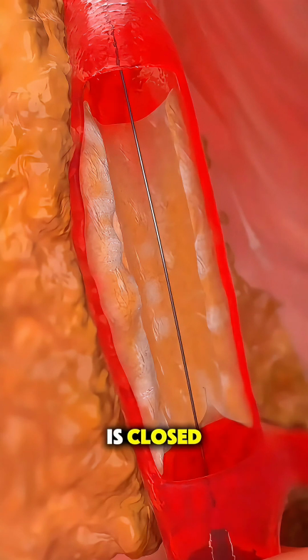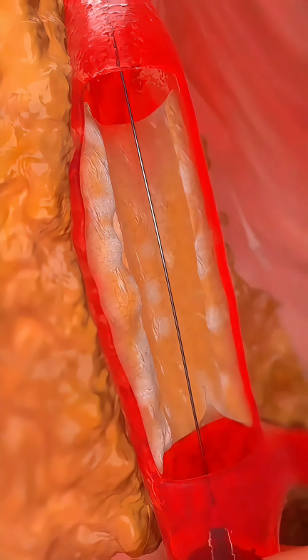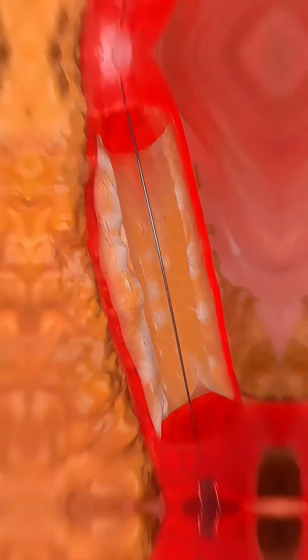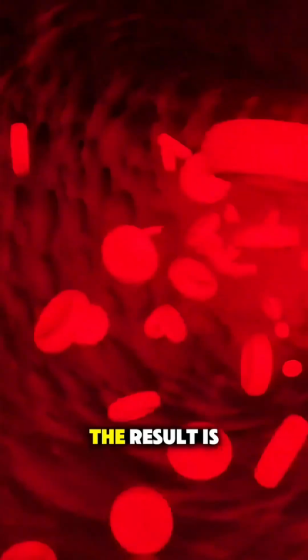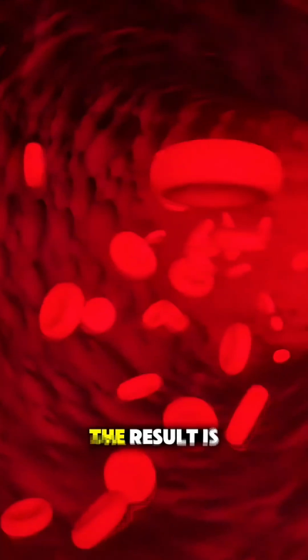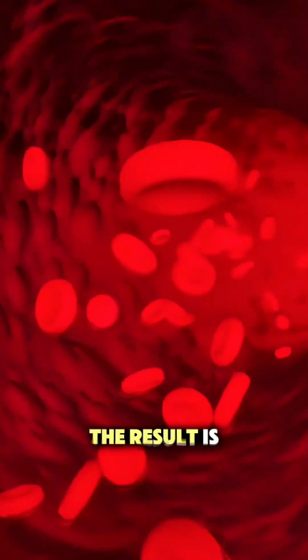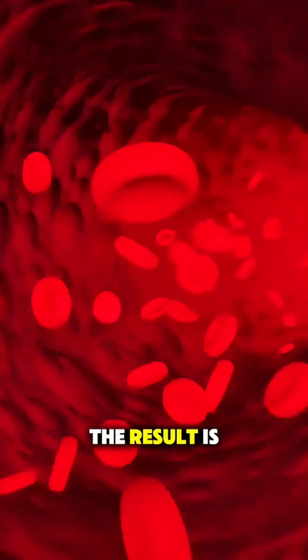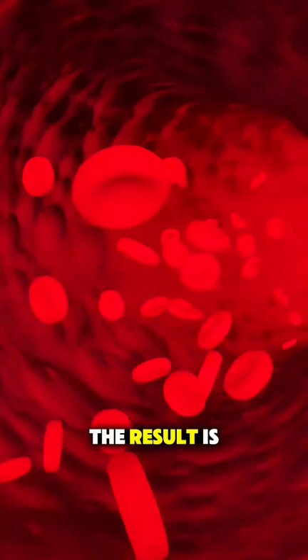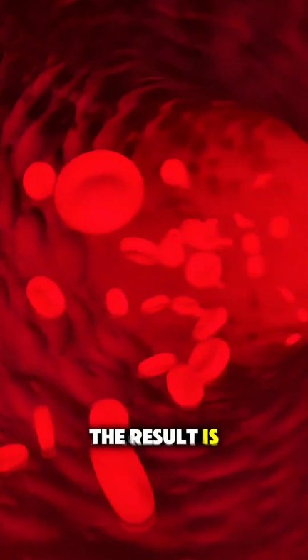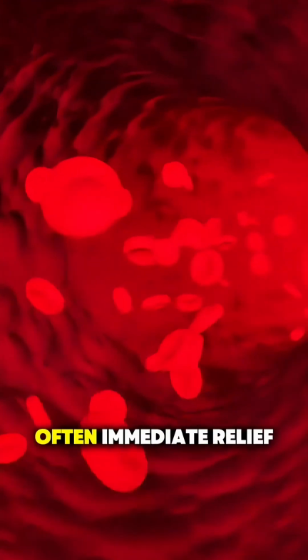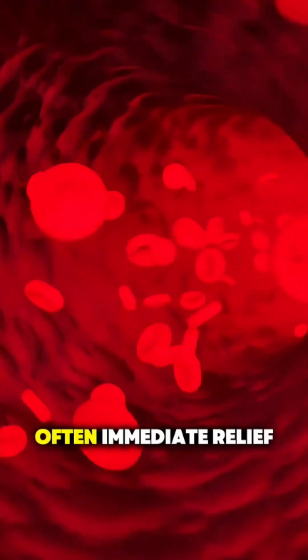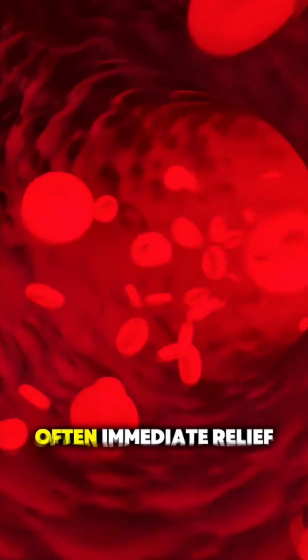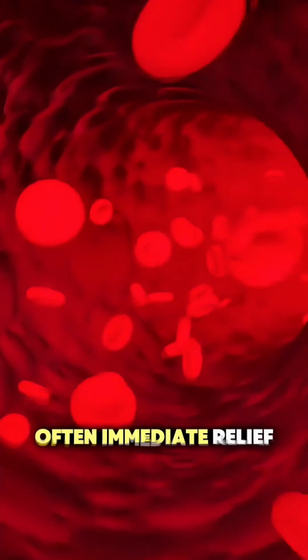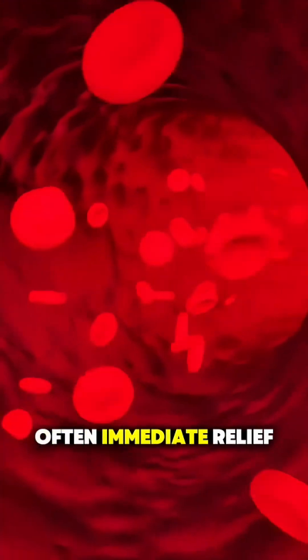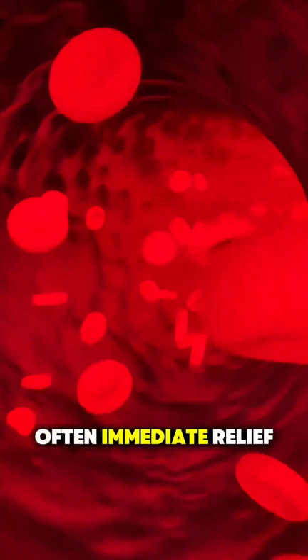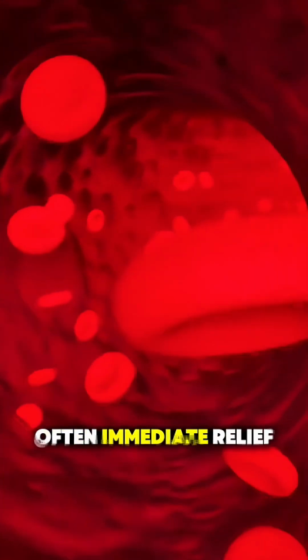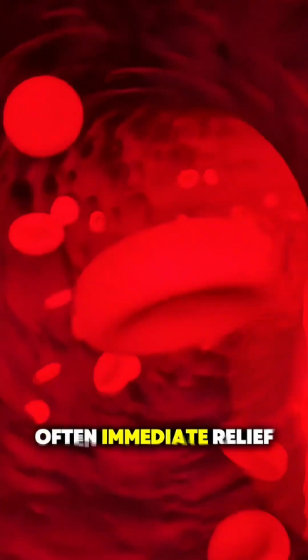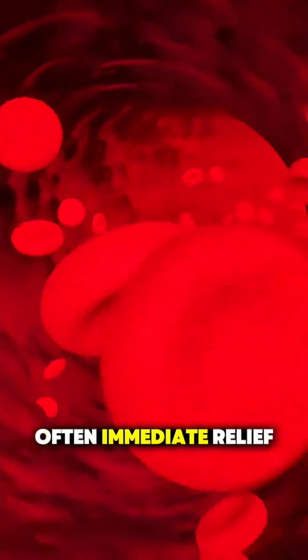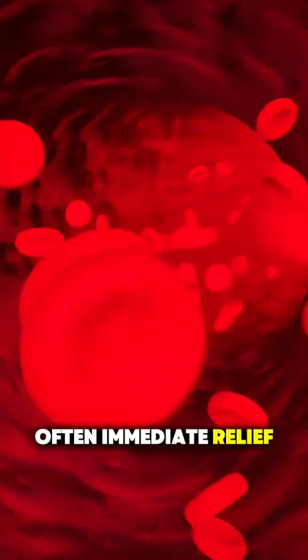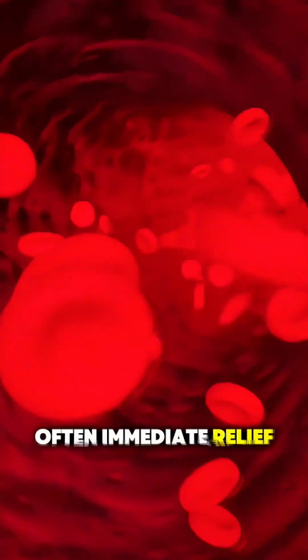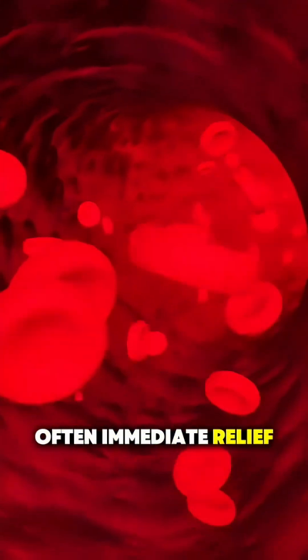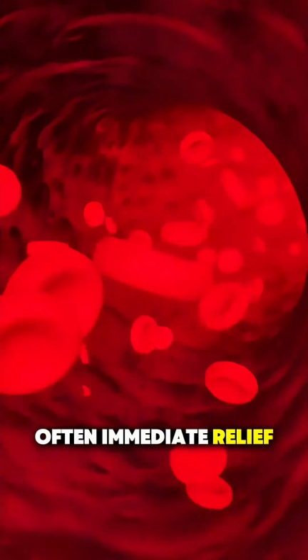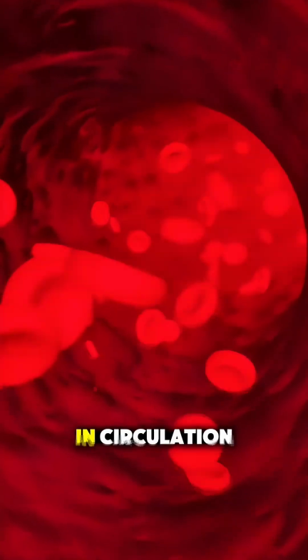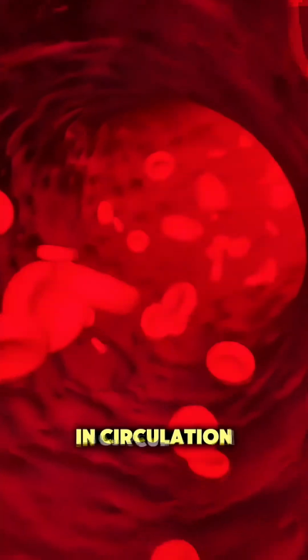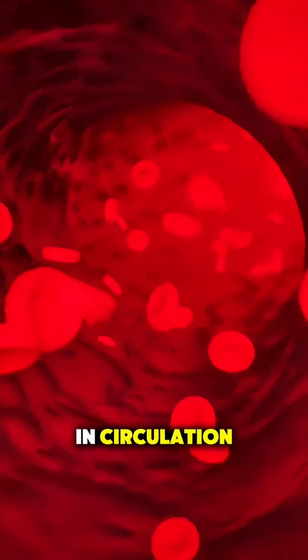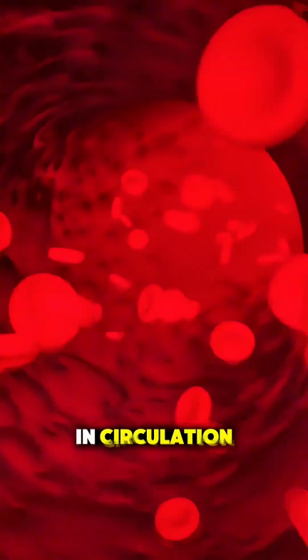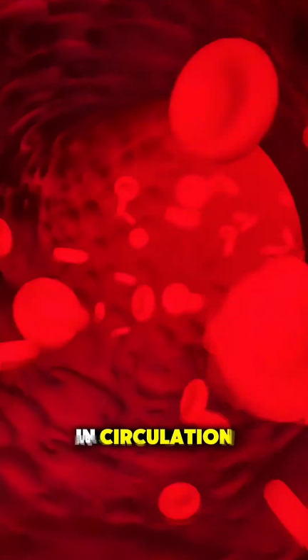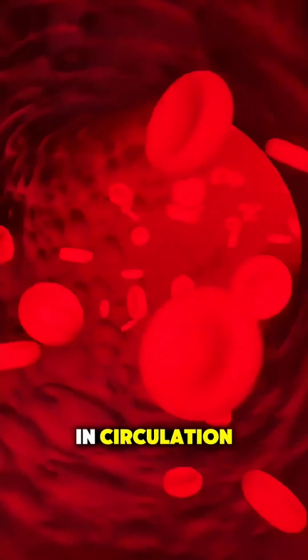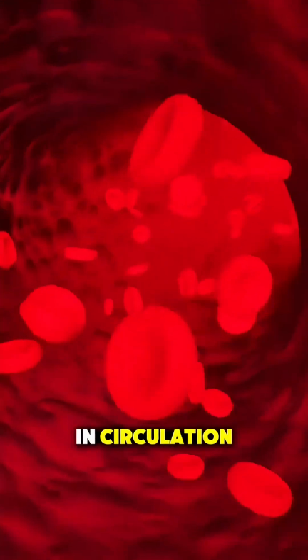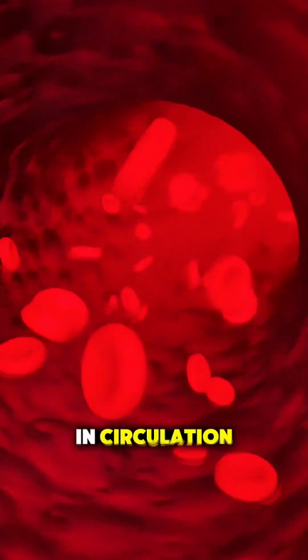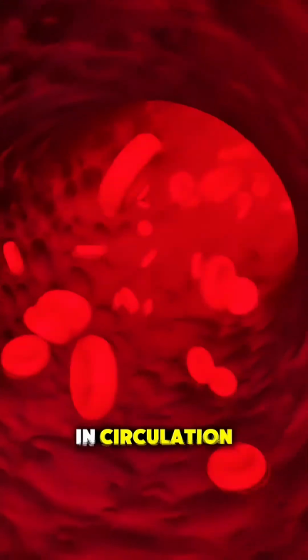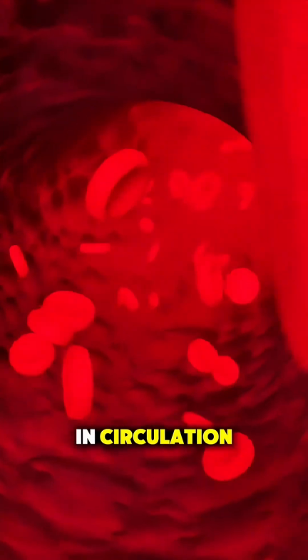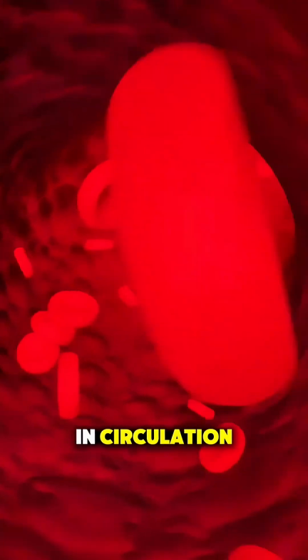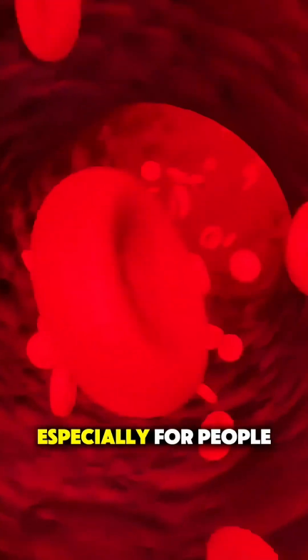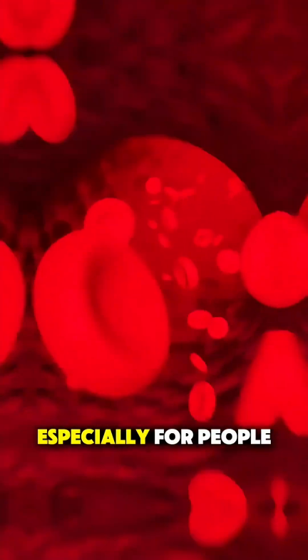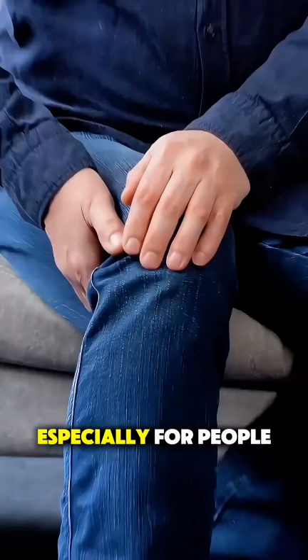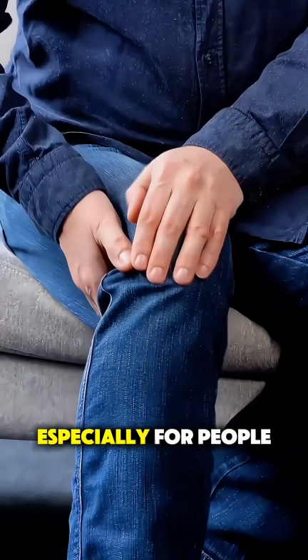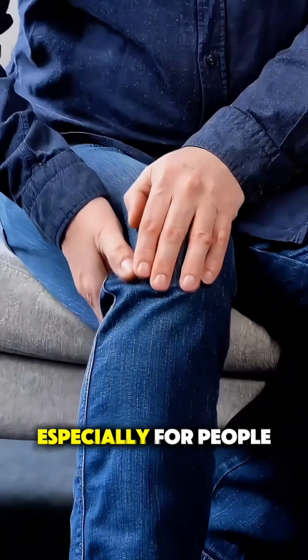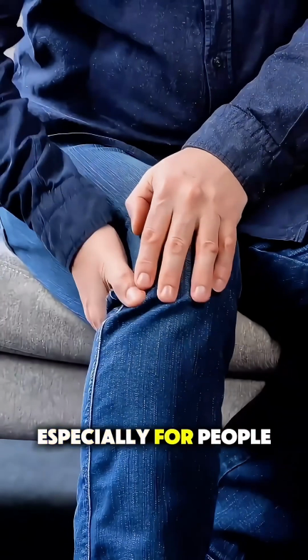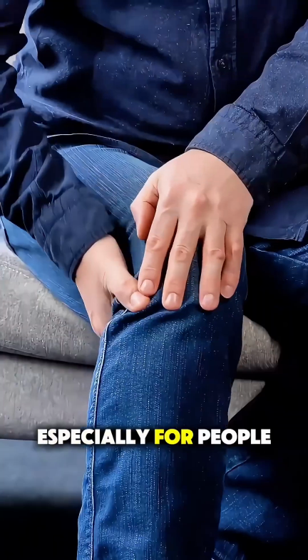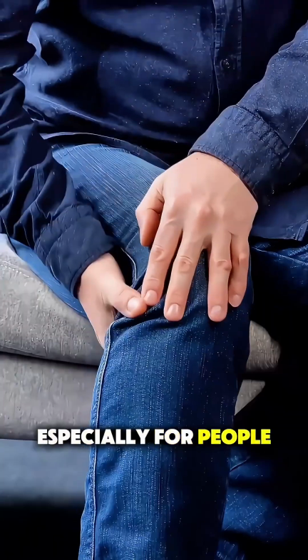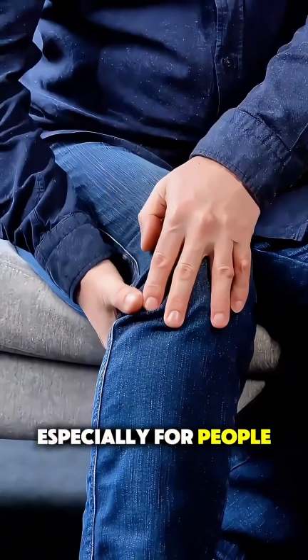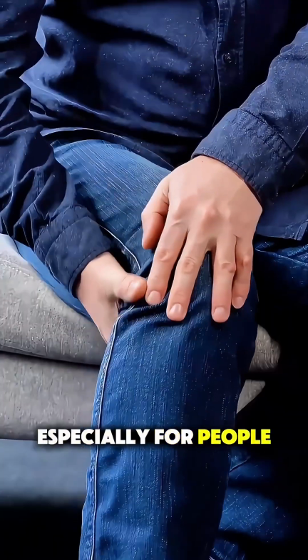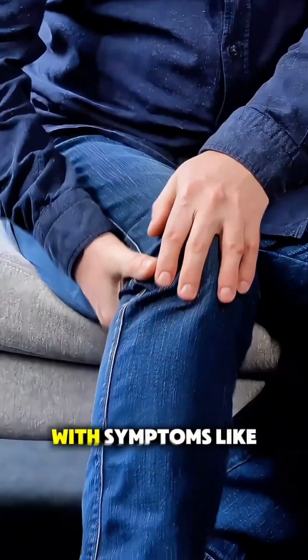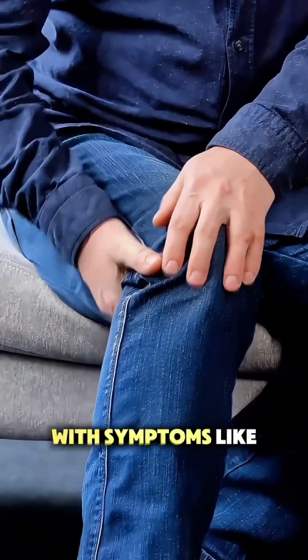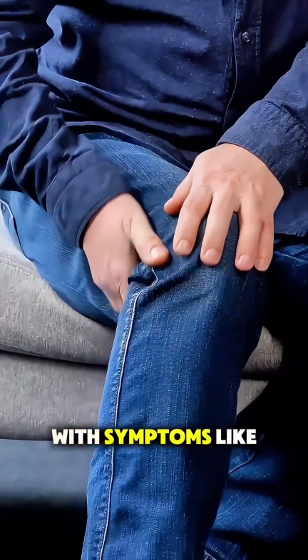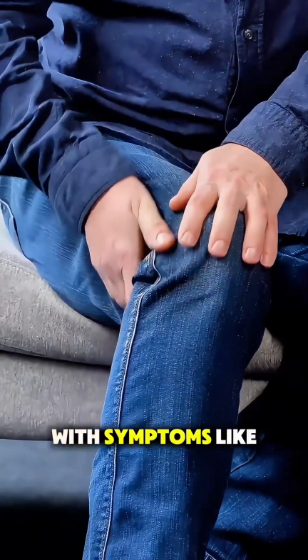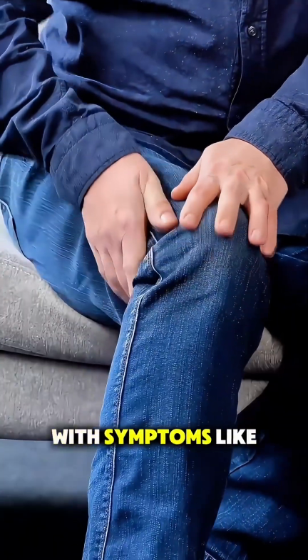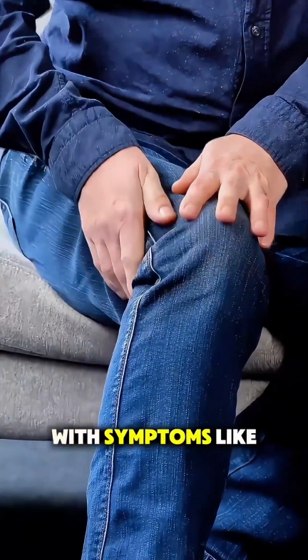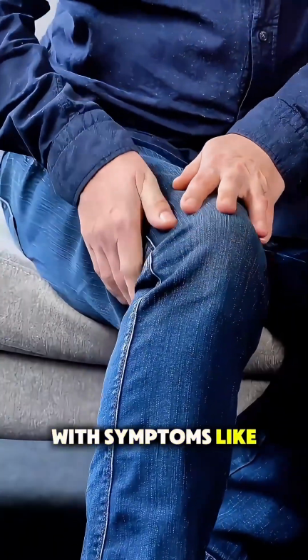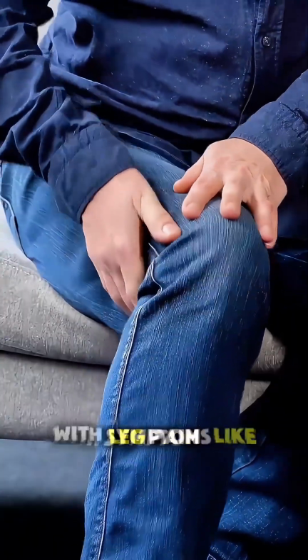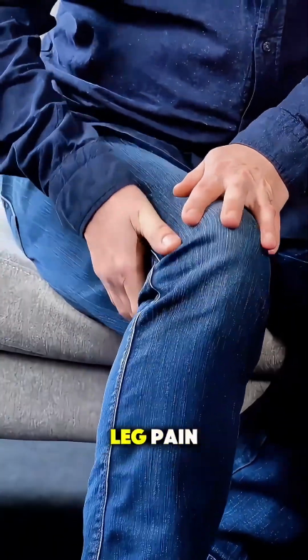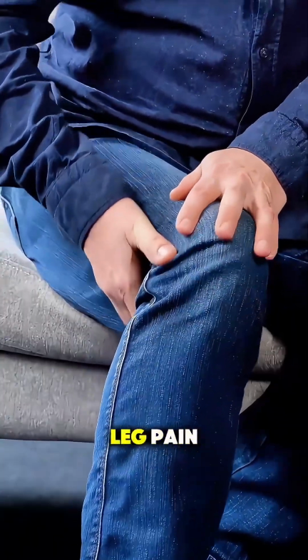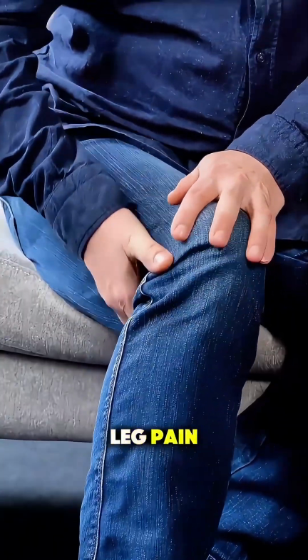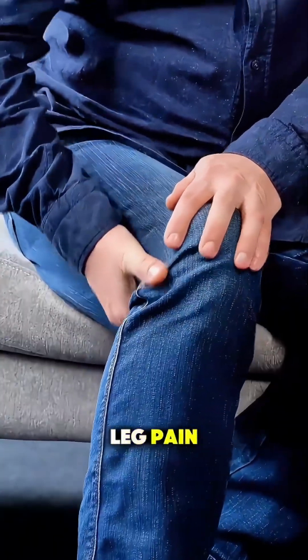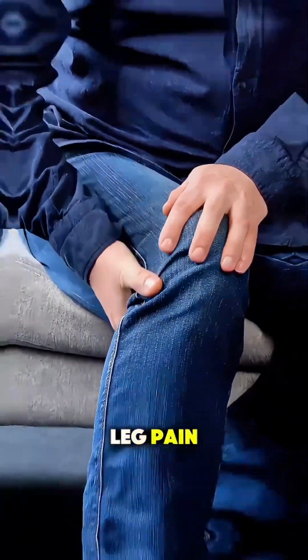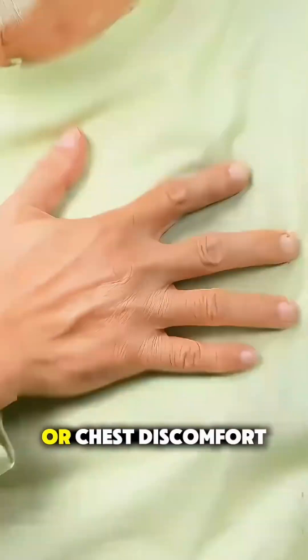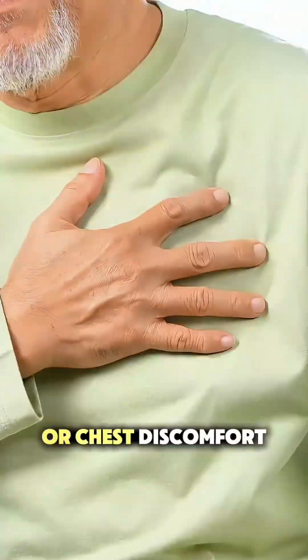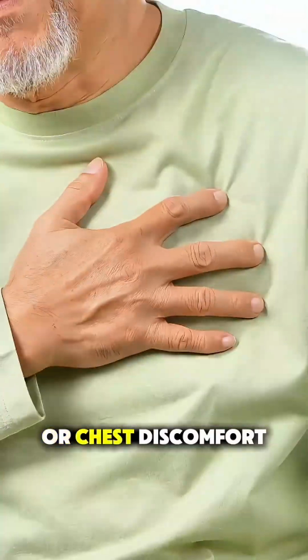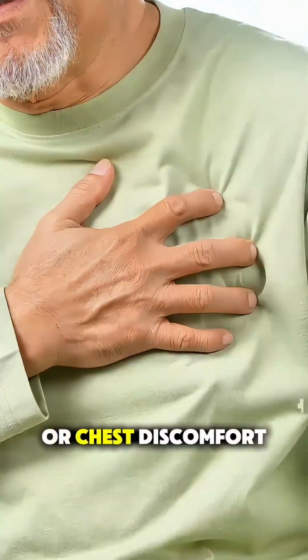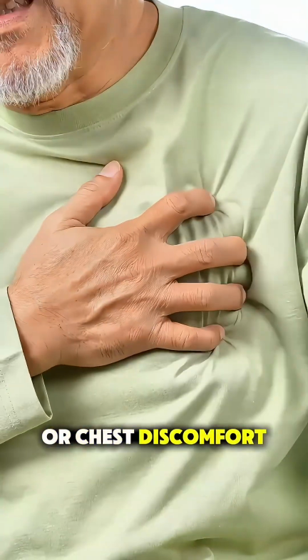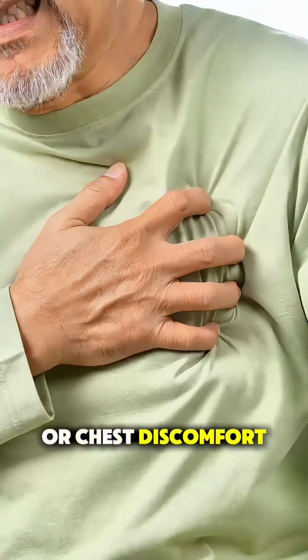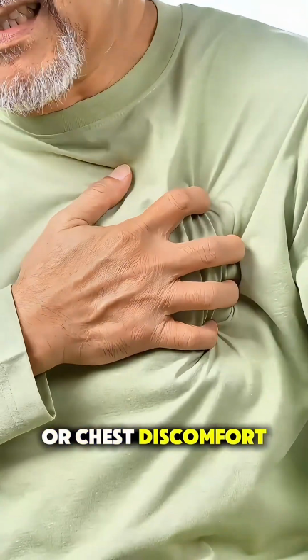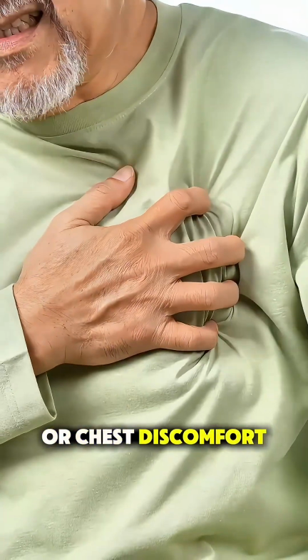The result is often immediate relief in circulation, especially for people with symptoms like leg pain or chest discomfort.